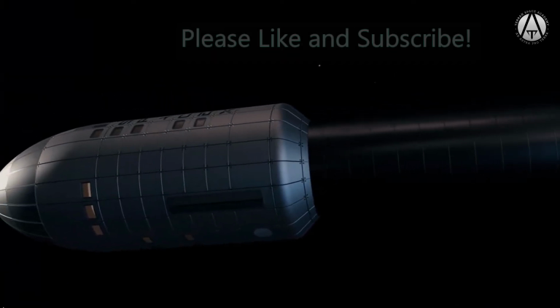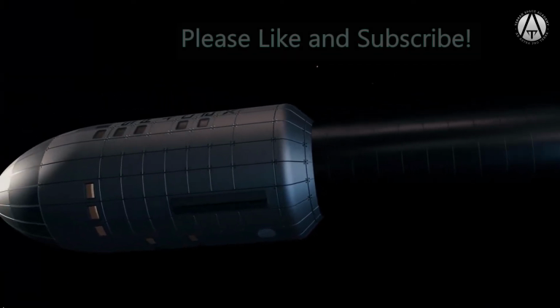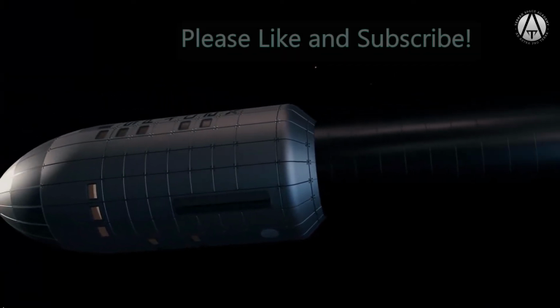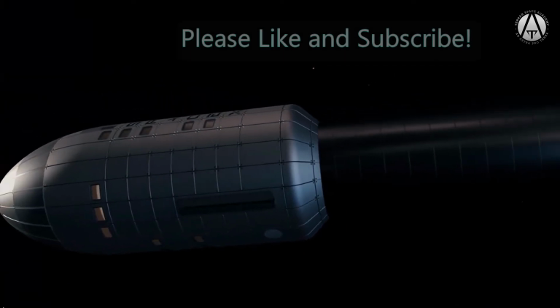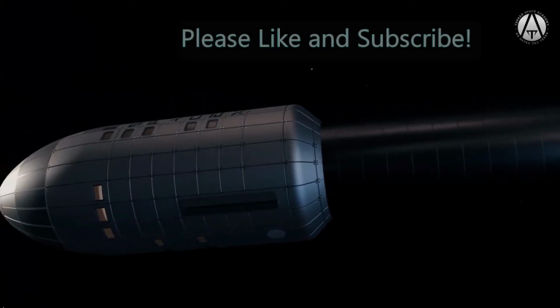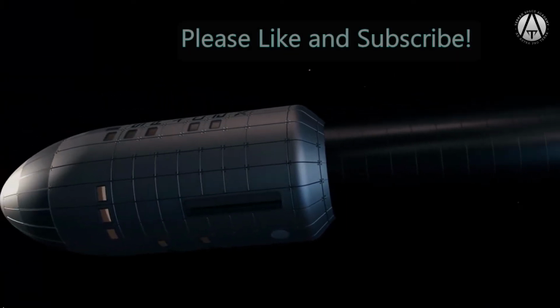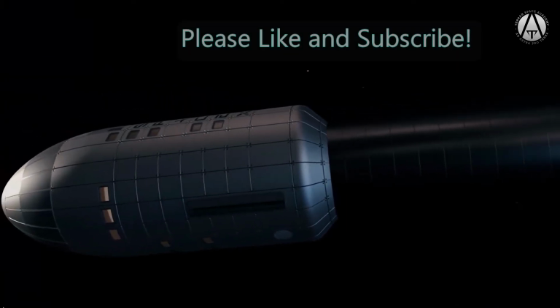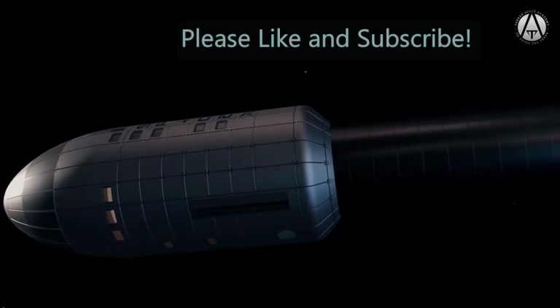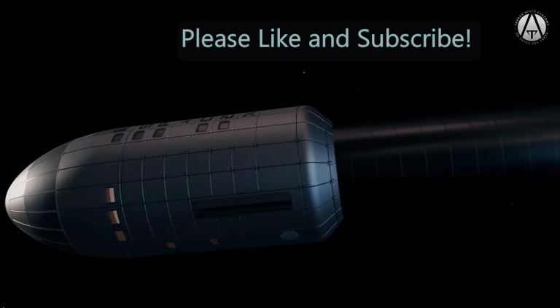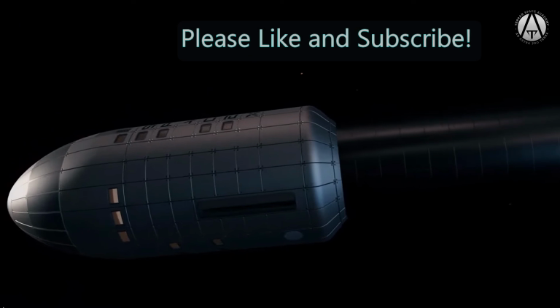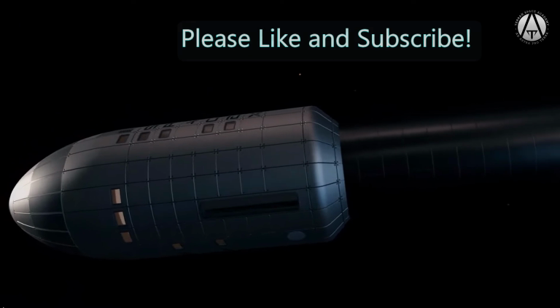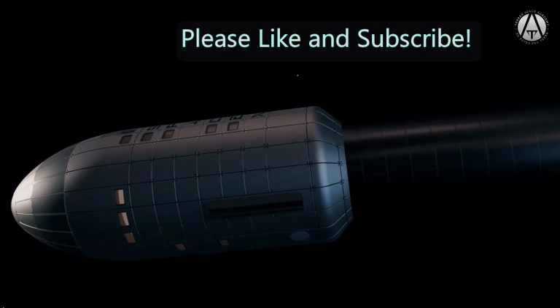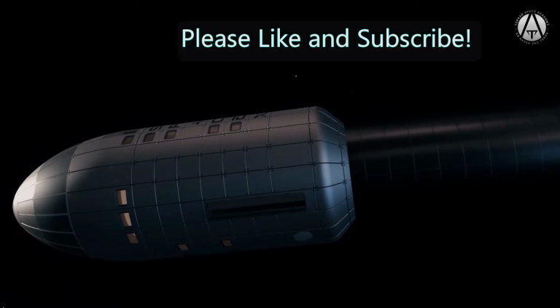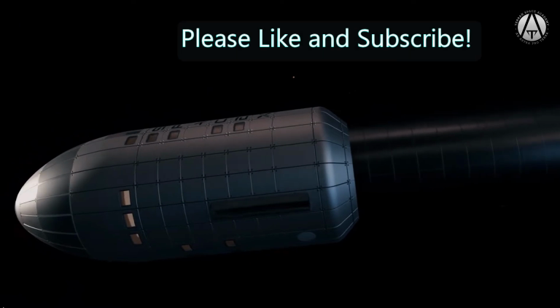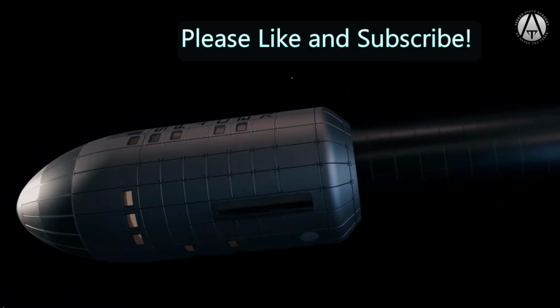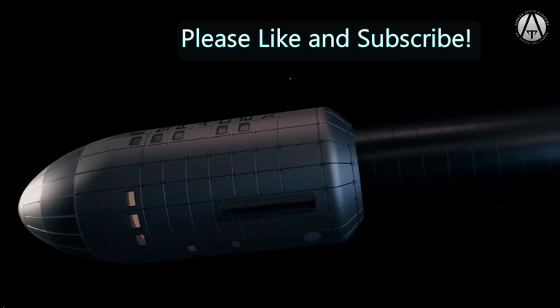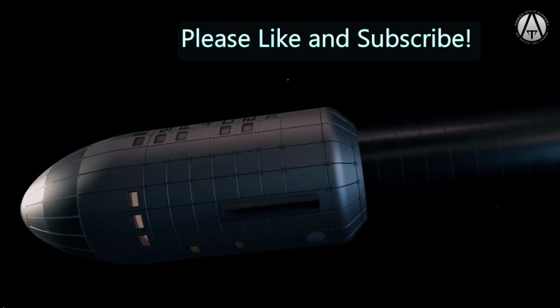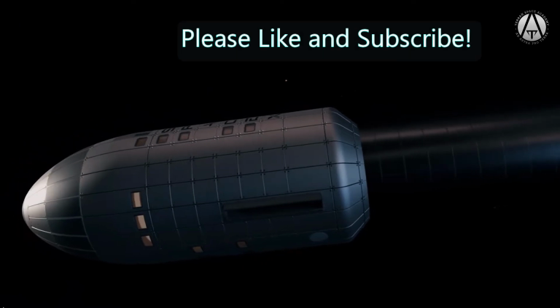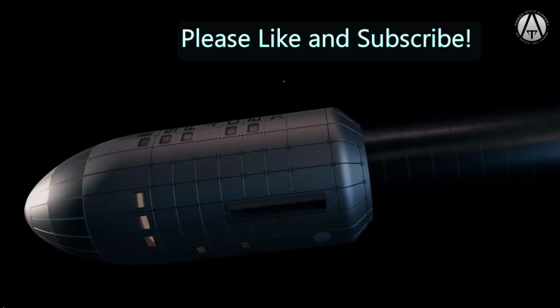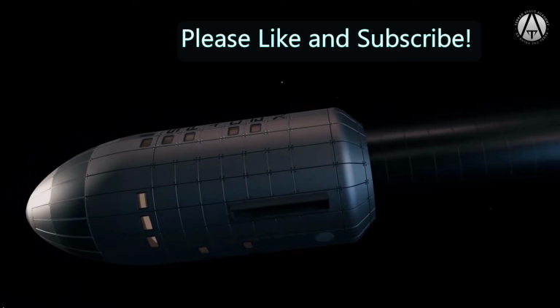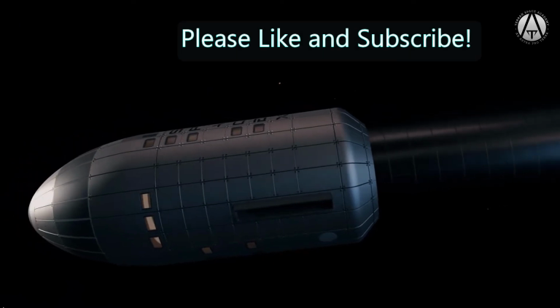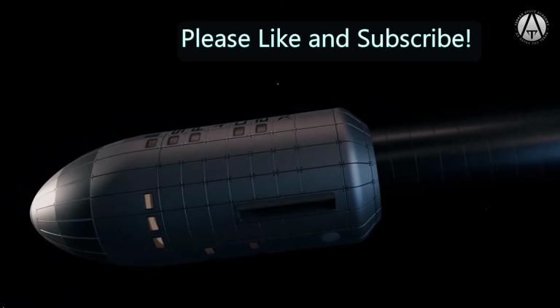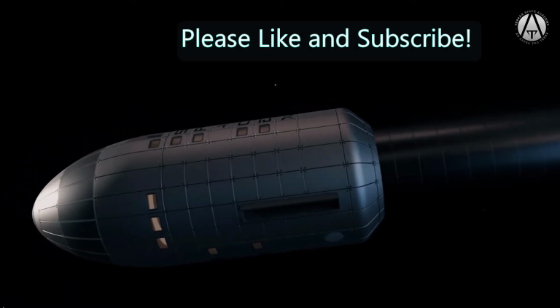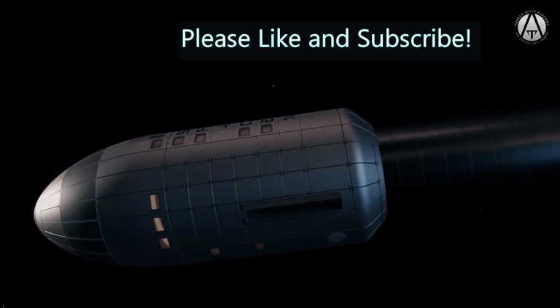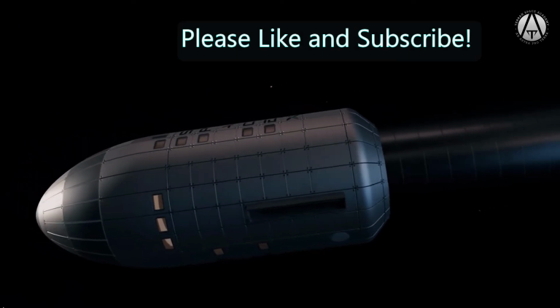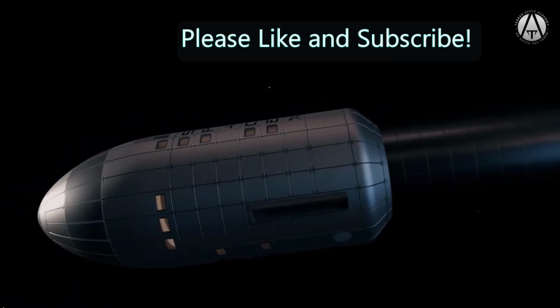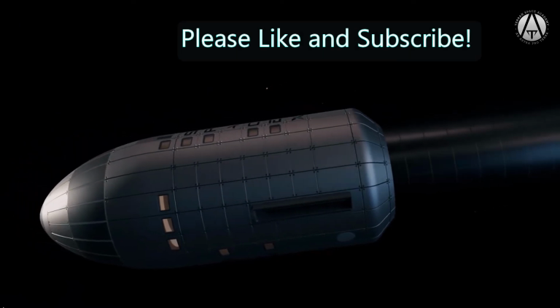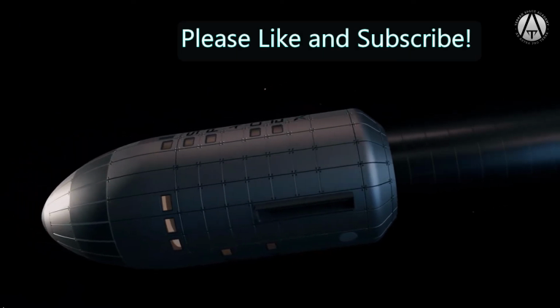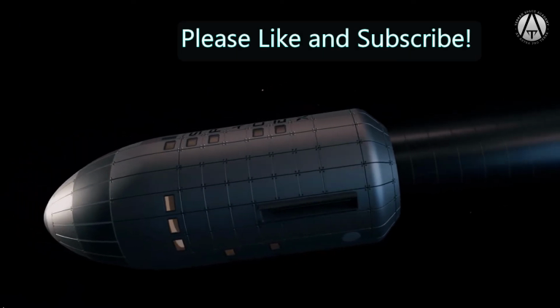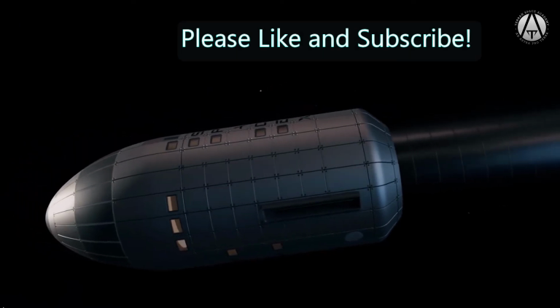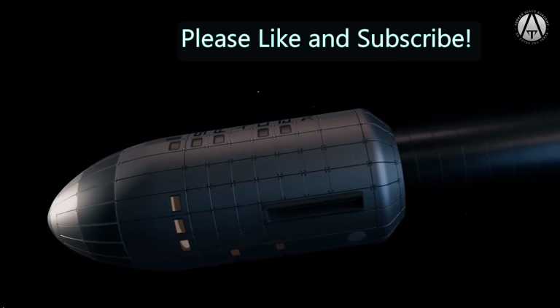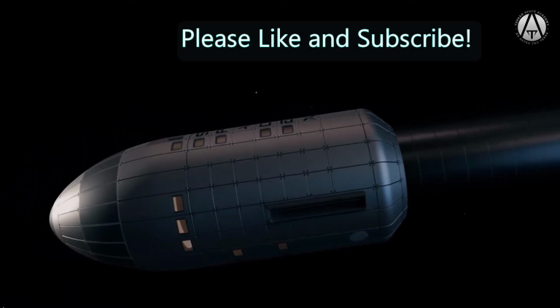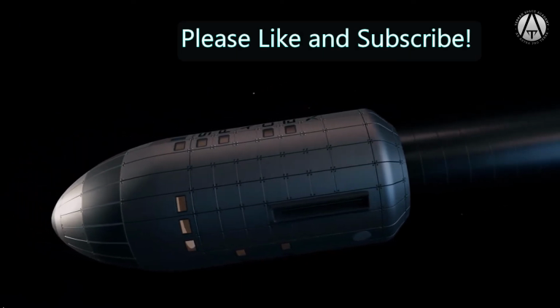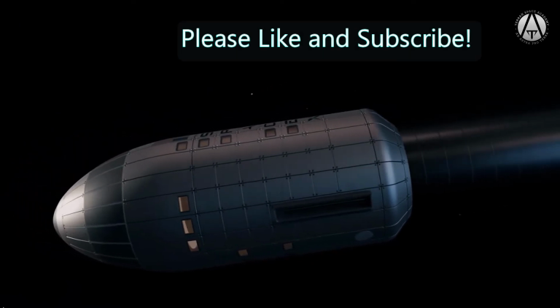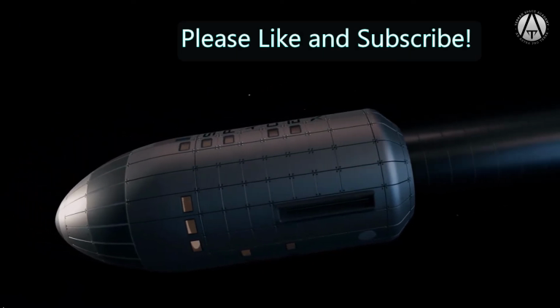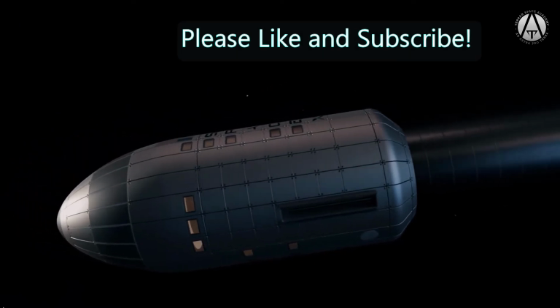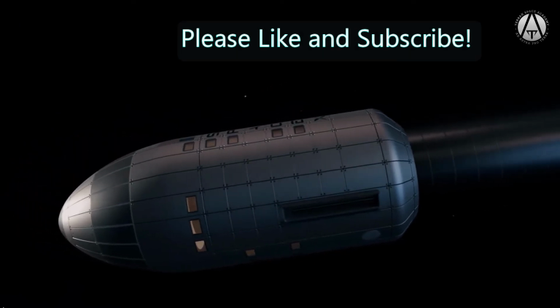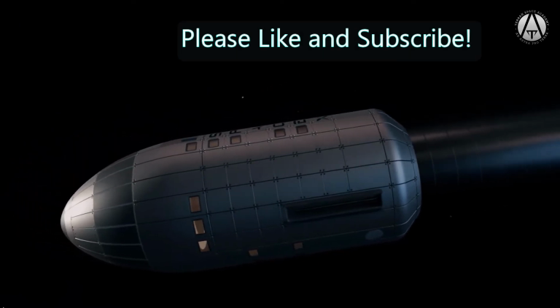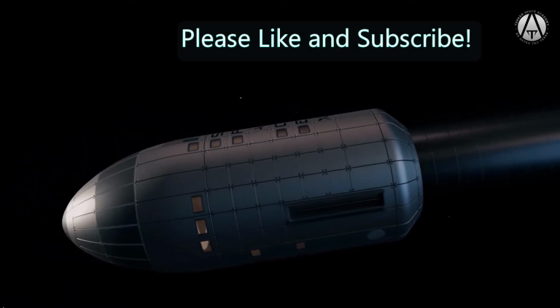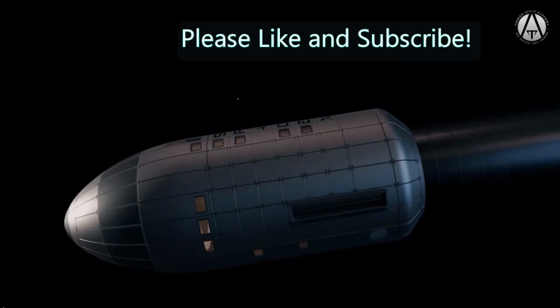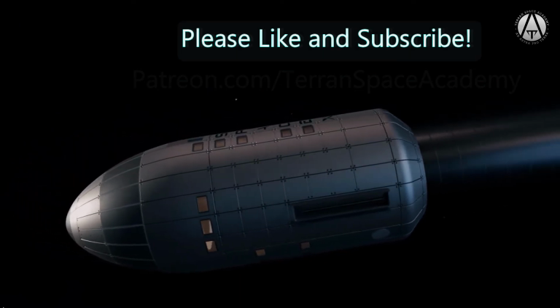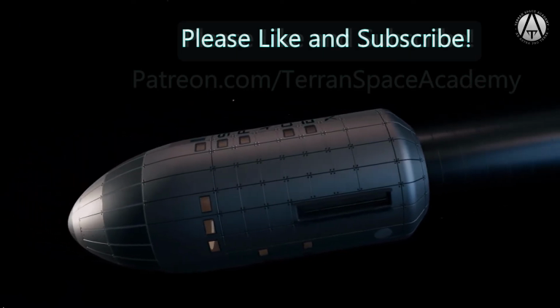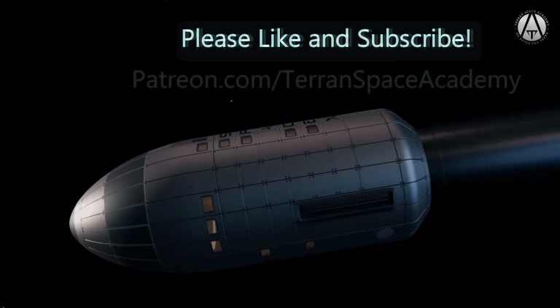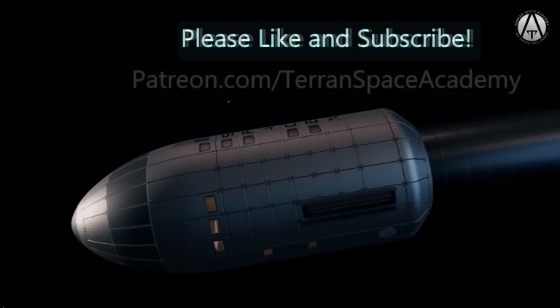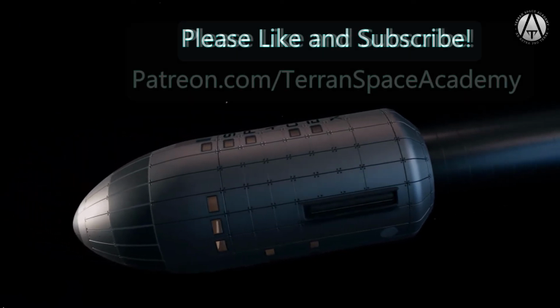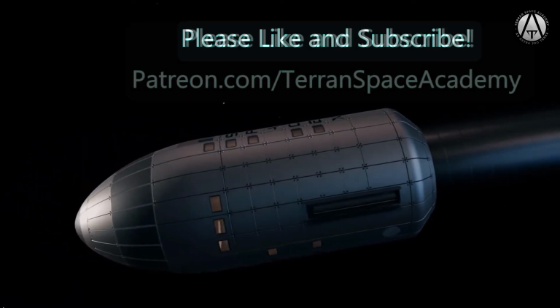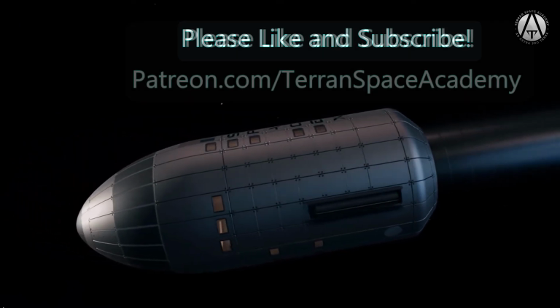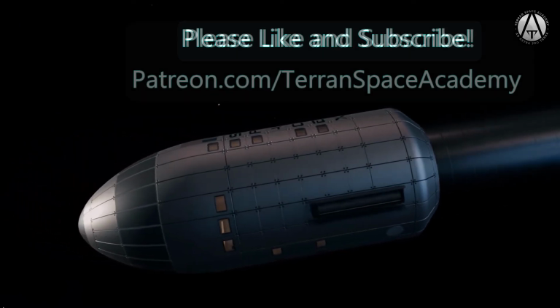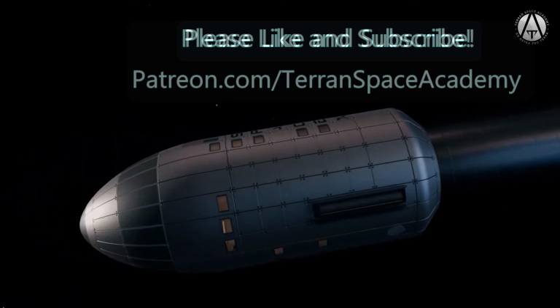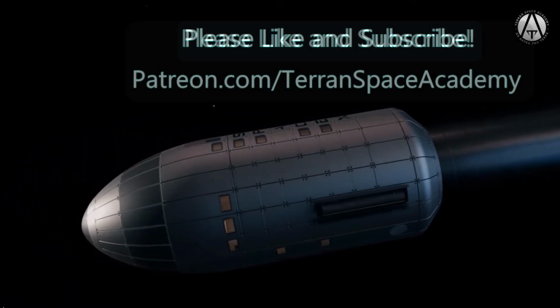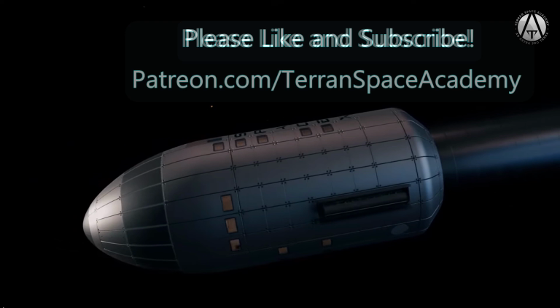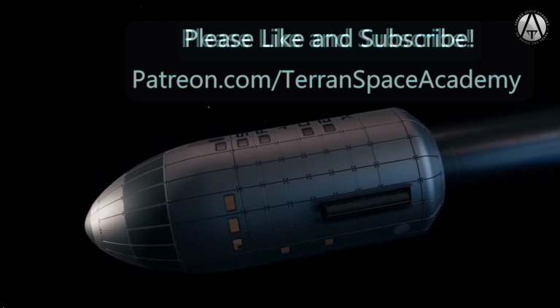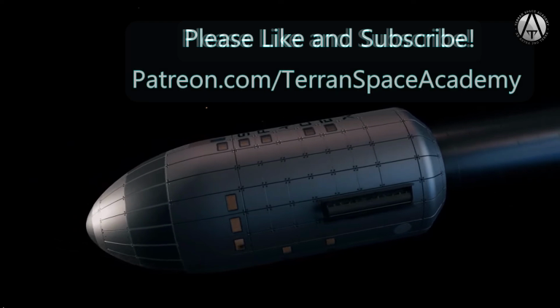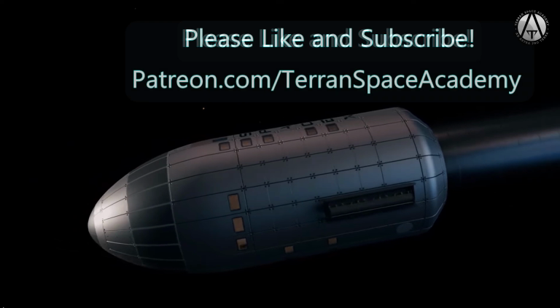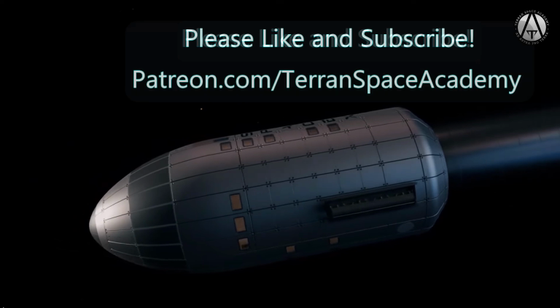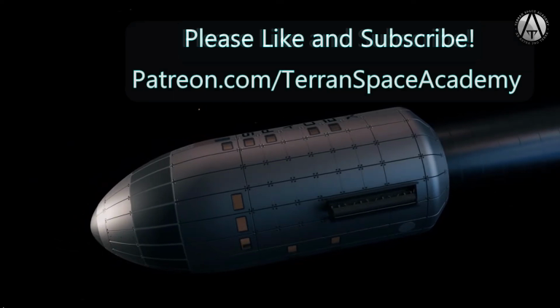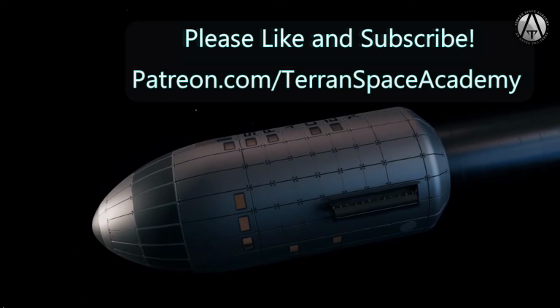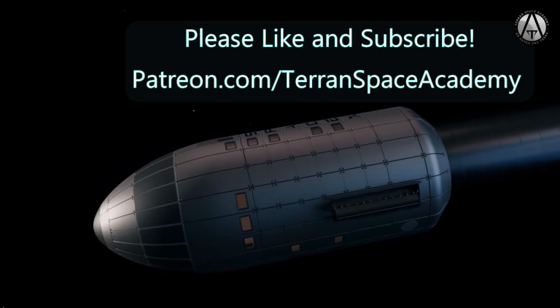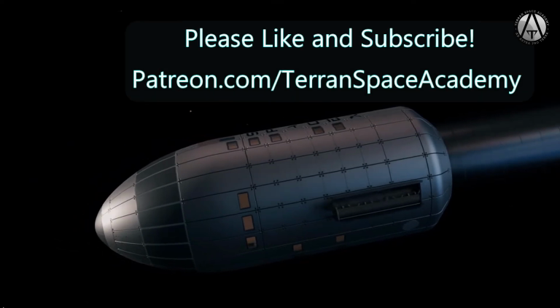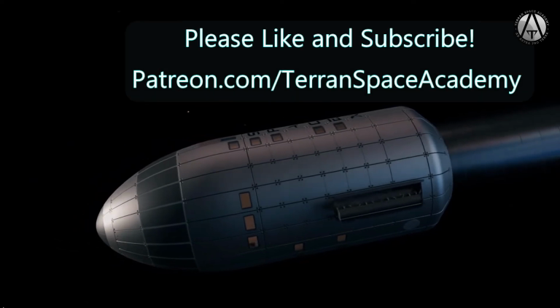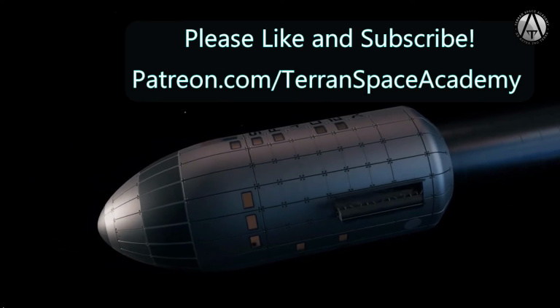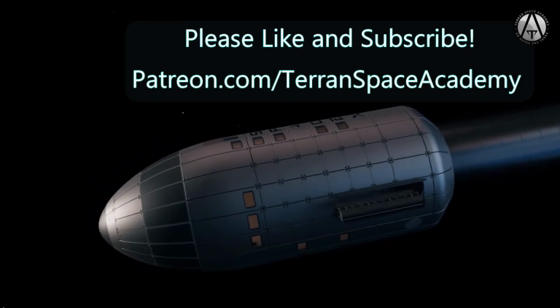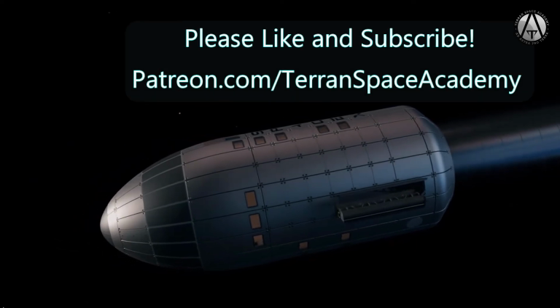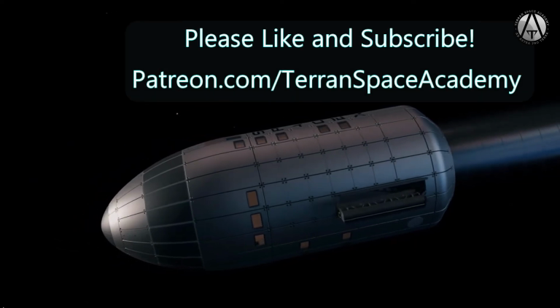Thanks for listening. Don't forget to like and subscribe. Help us on Patreon if you can — there's a link in the description. And stay safe.